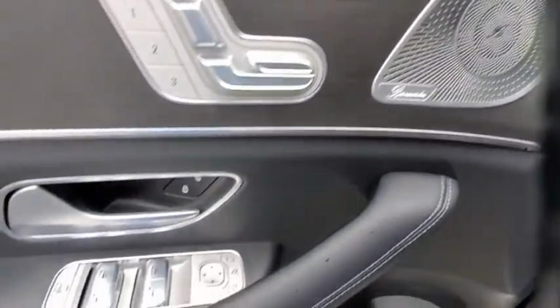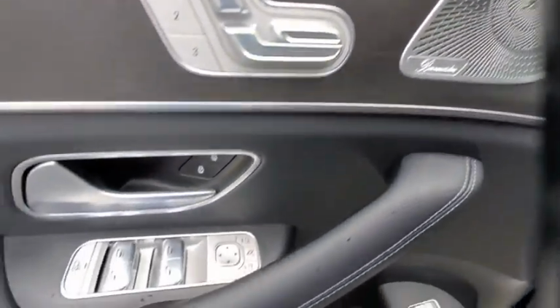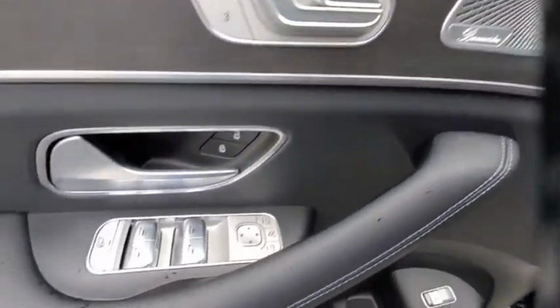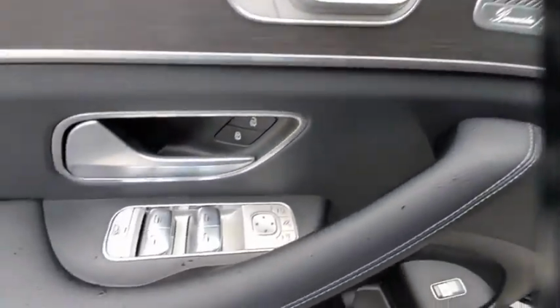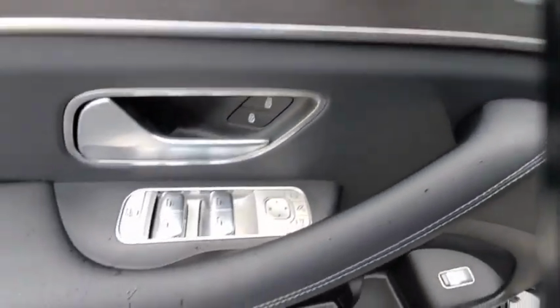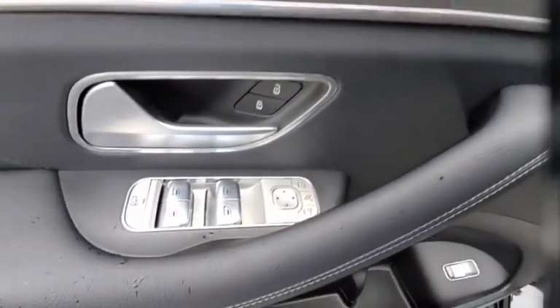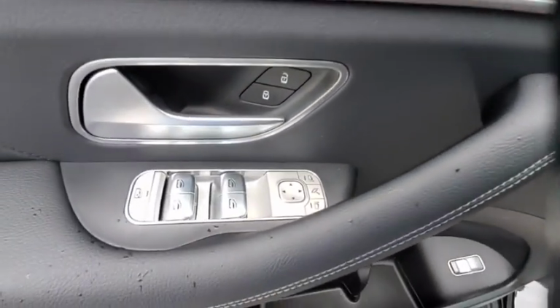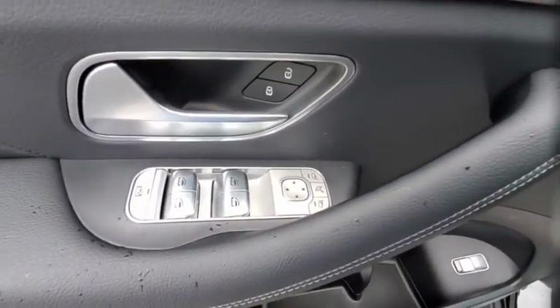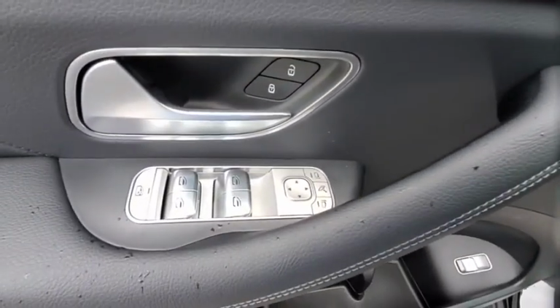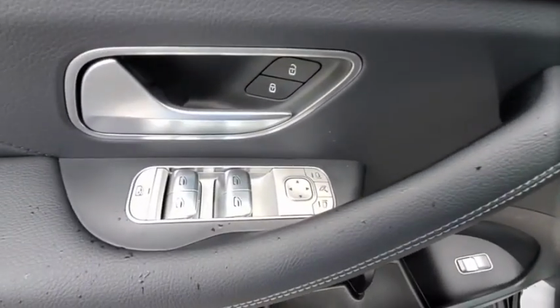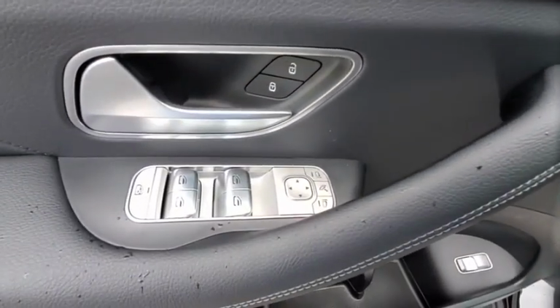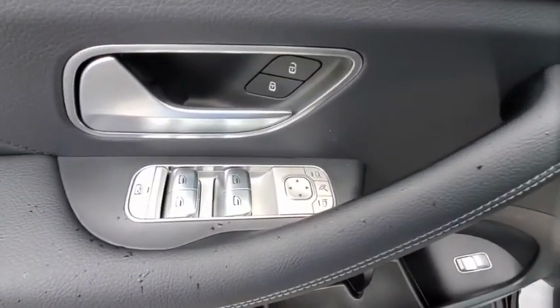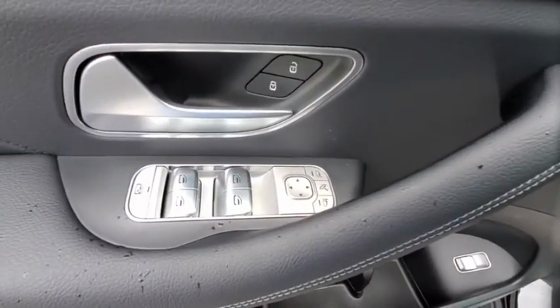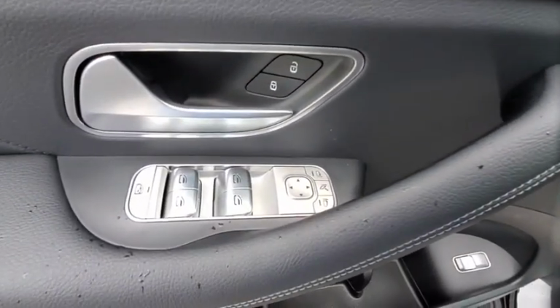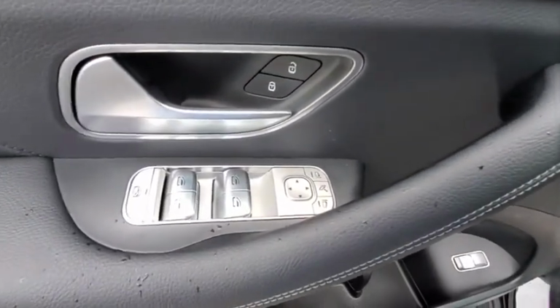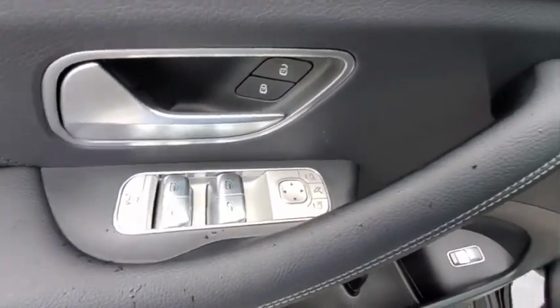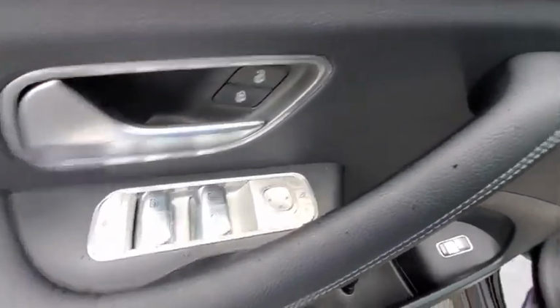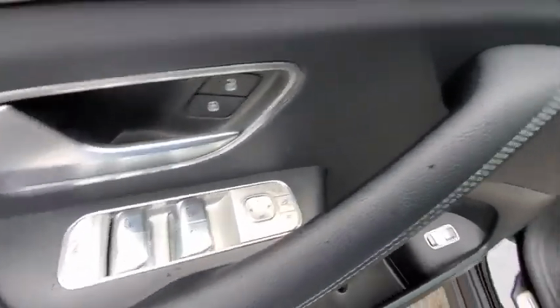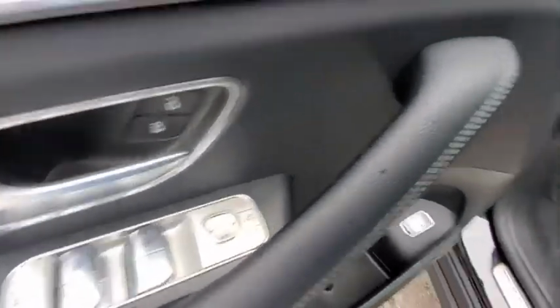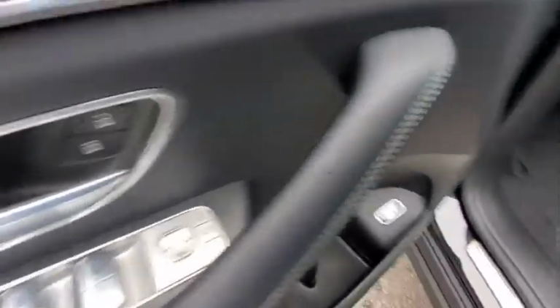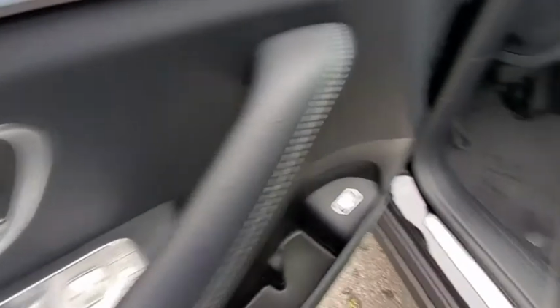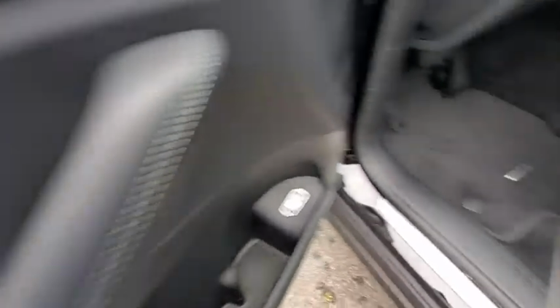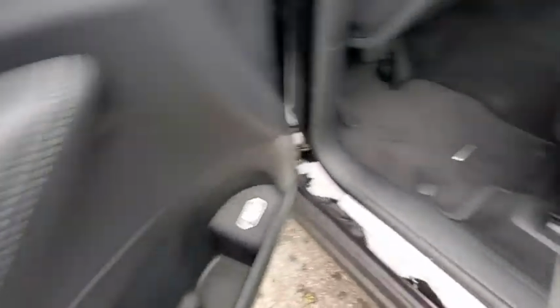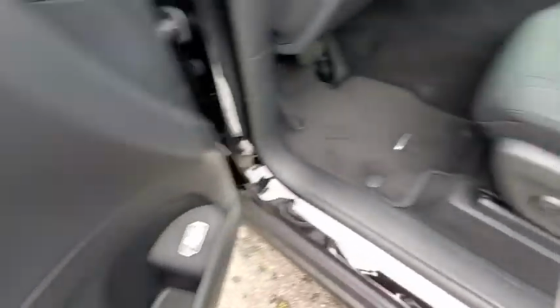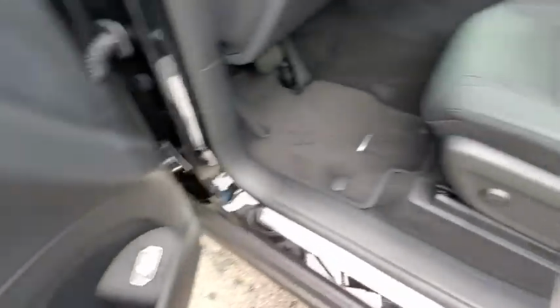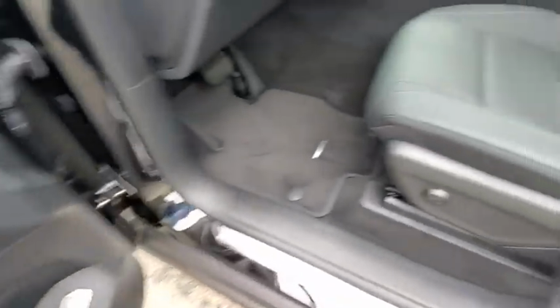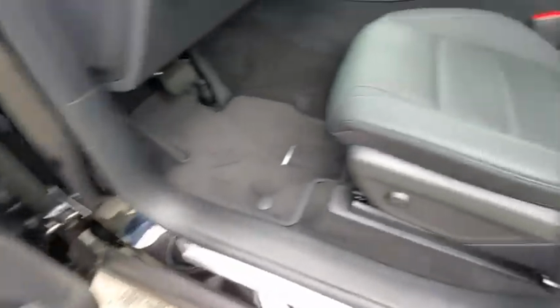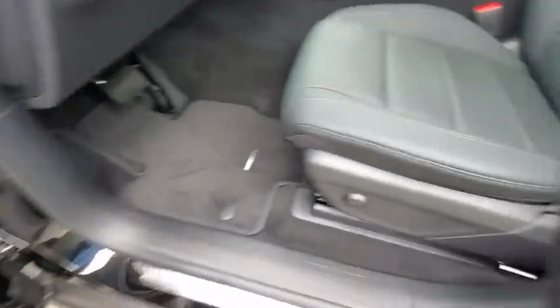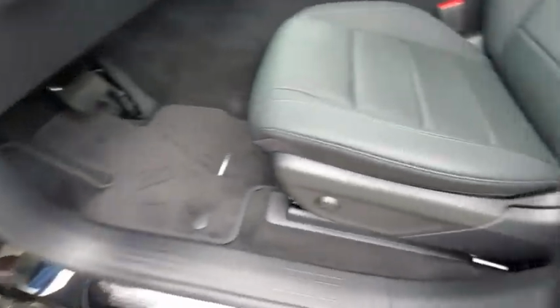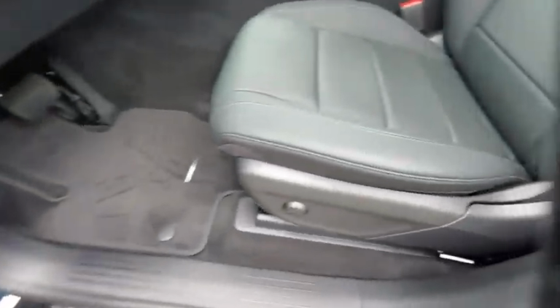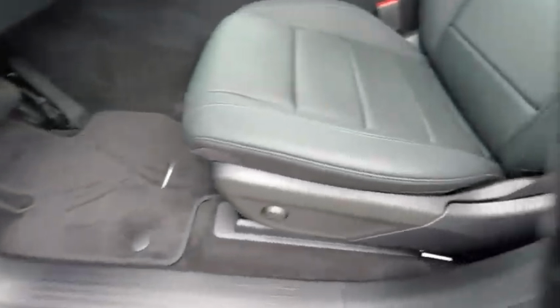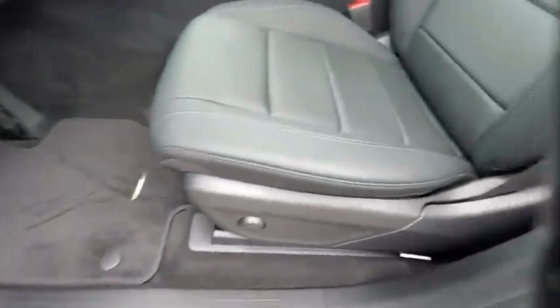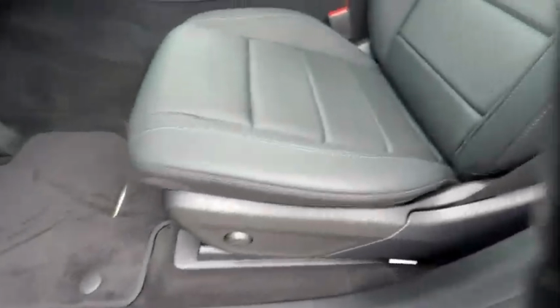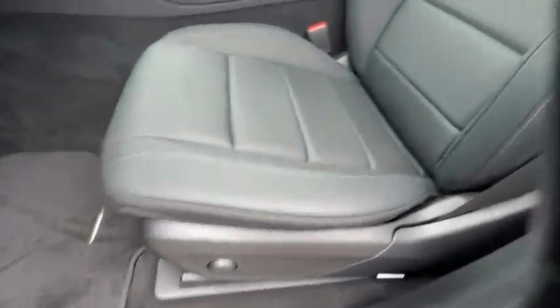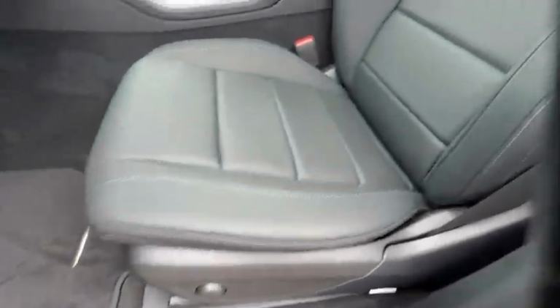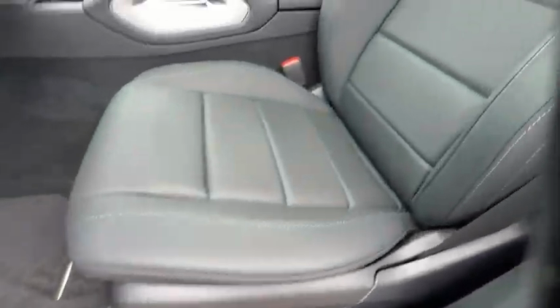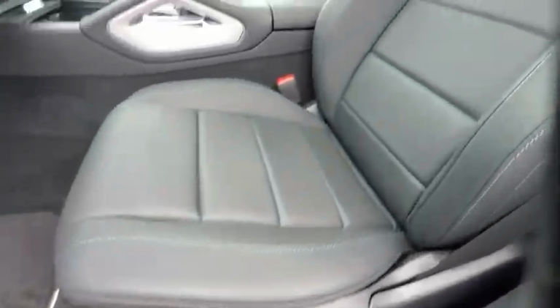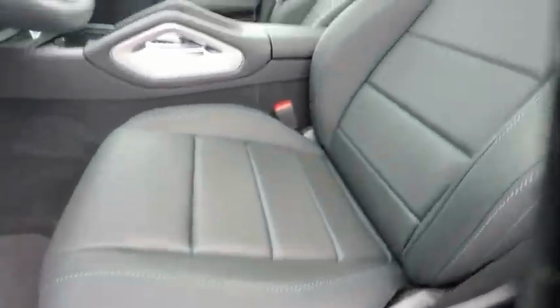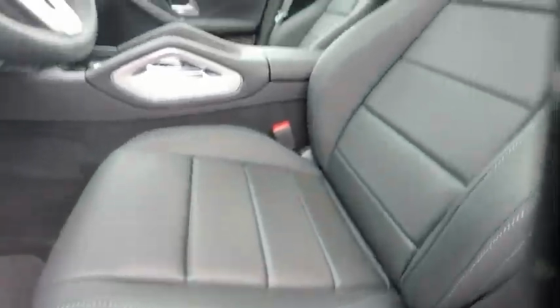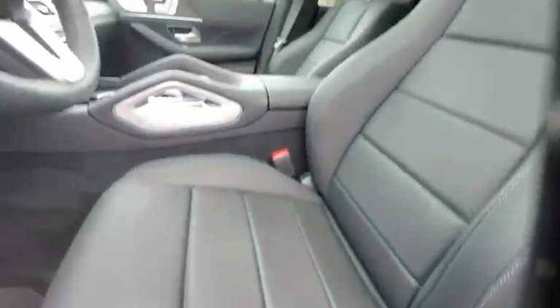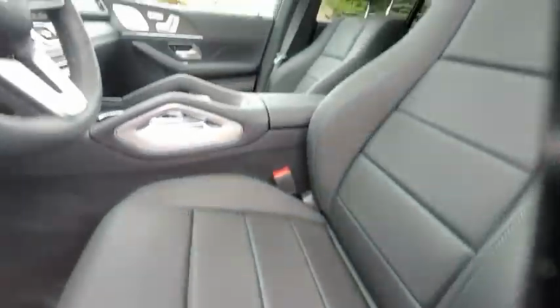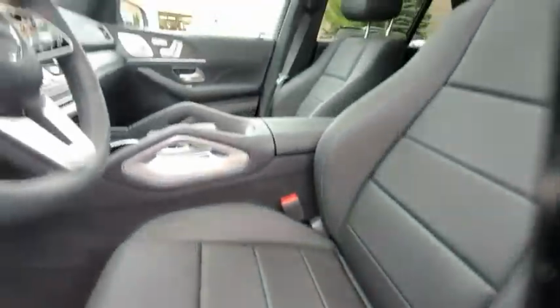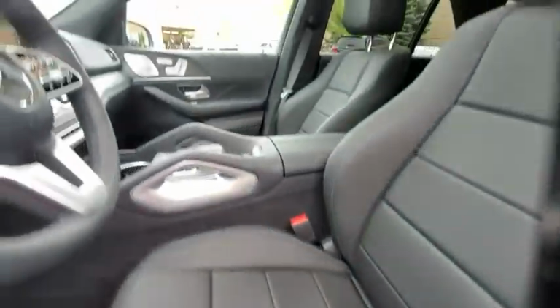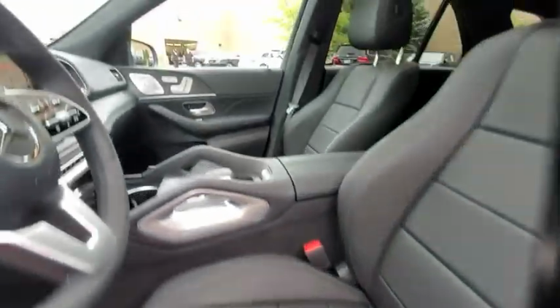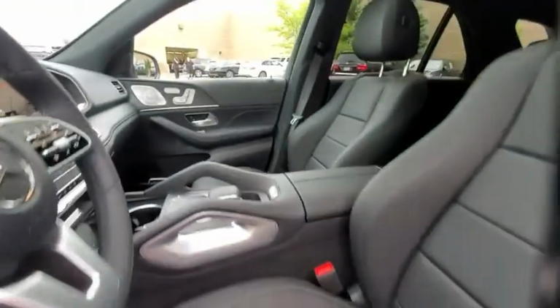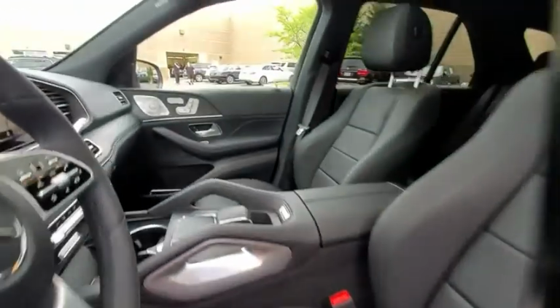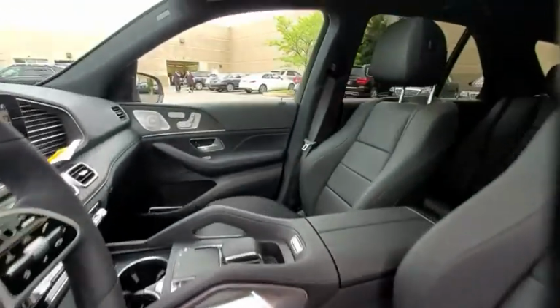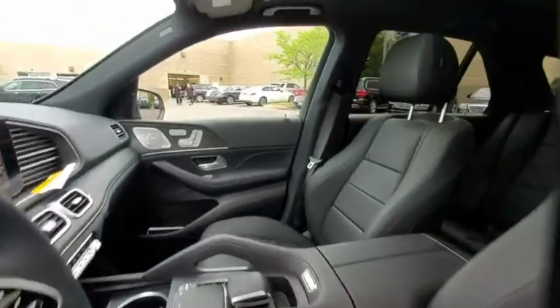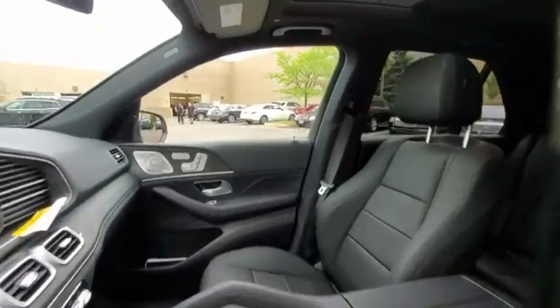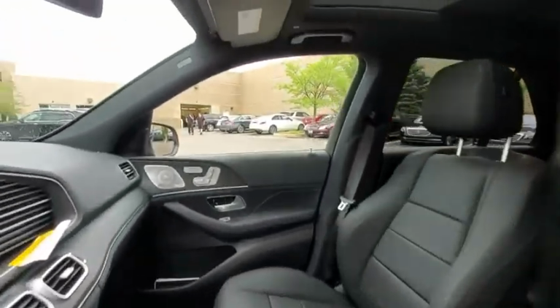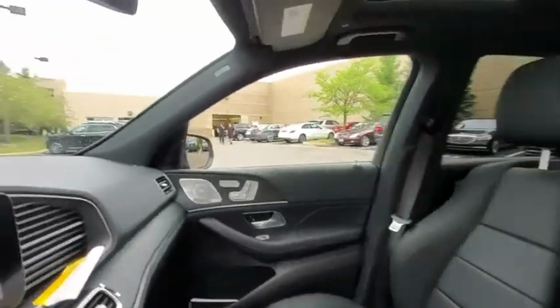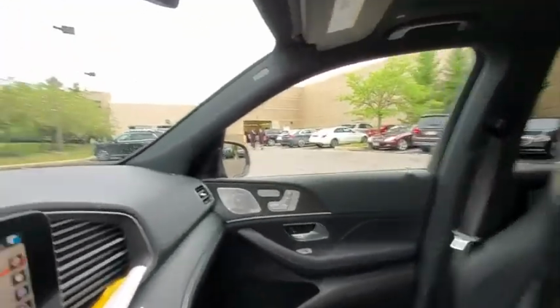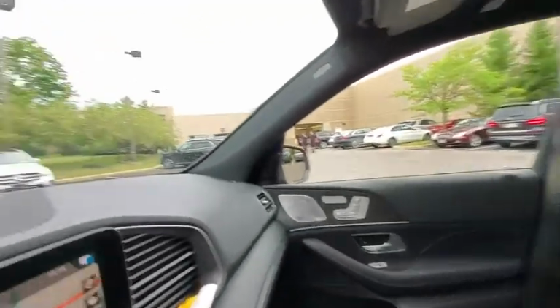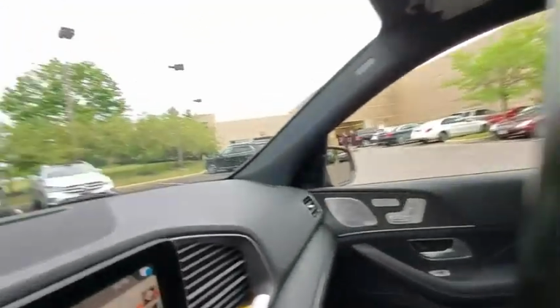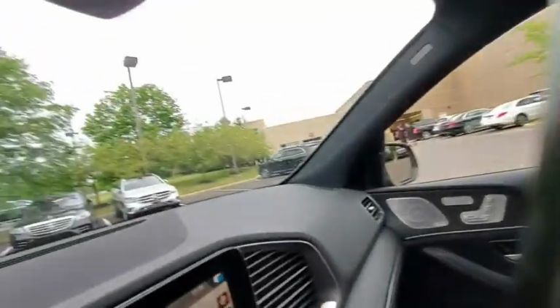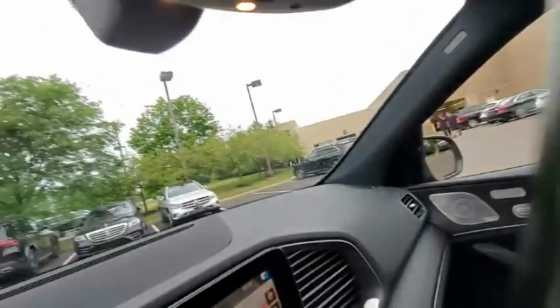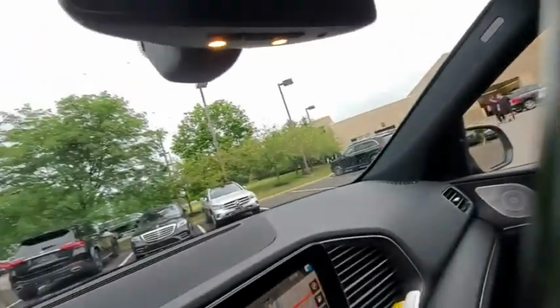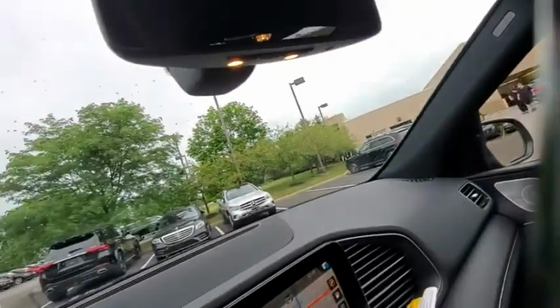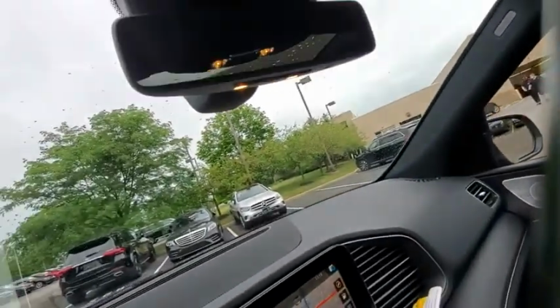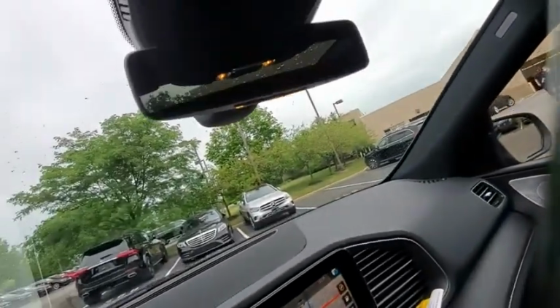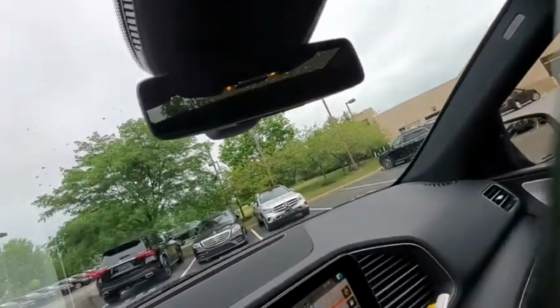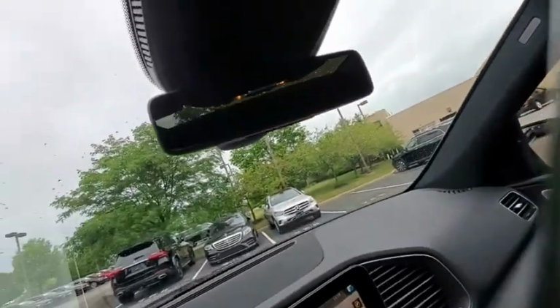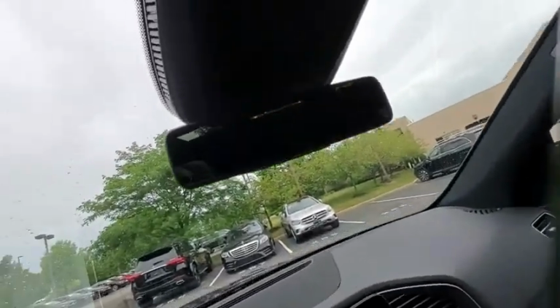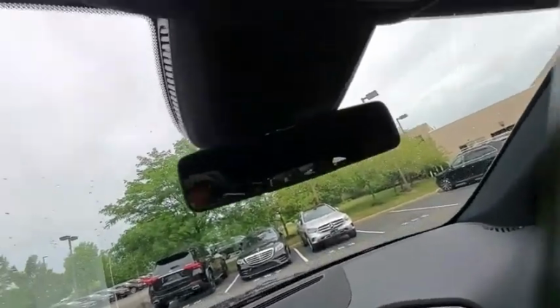Heated front seat, compass, security system, rear window defroster, power windows, remote keyless entry, tachometer.